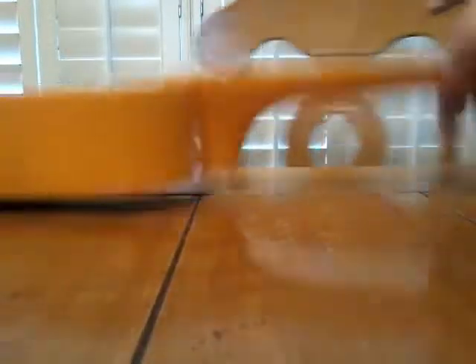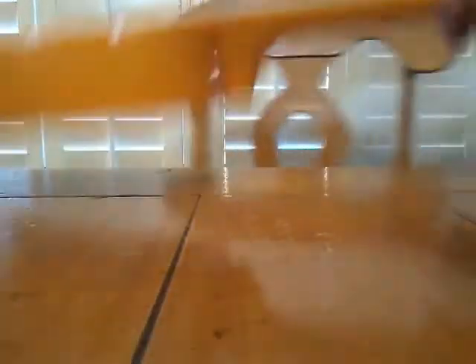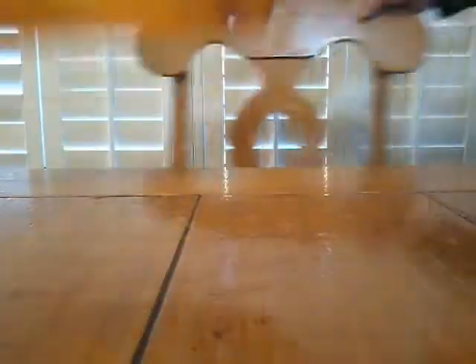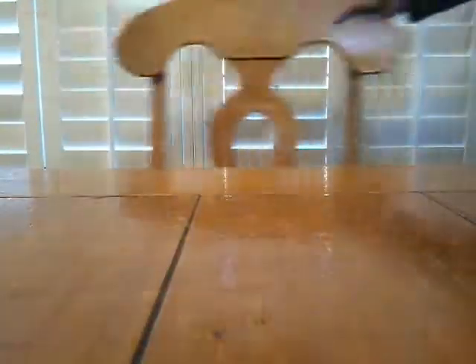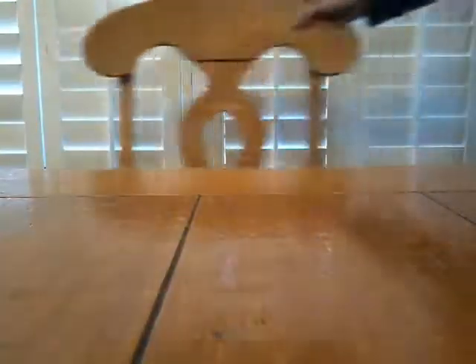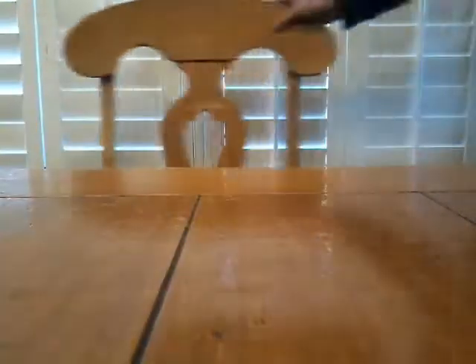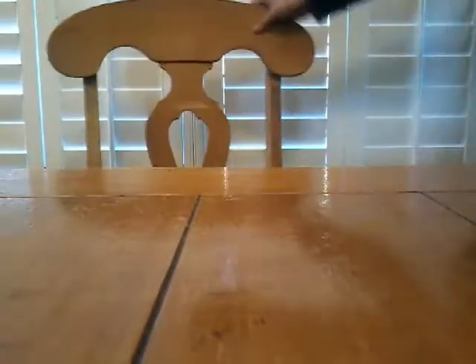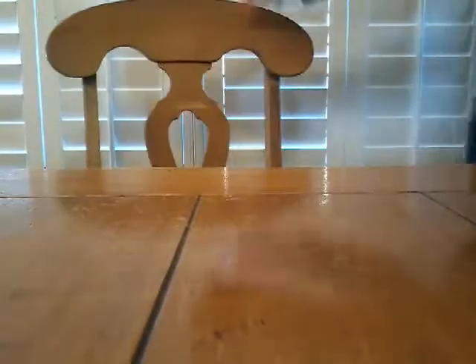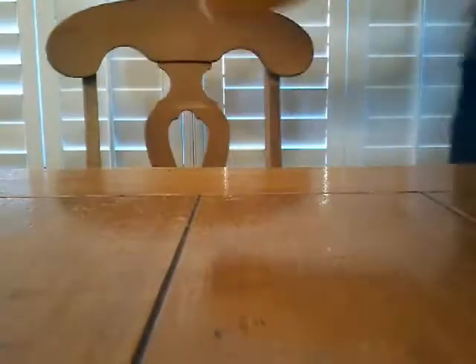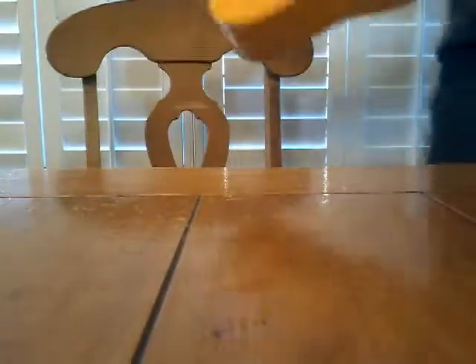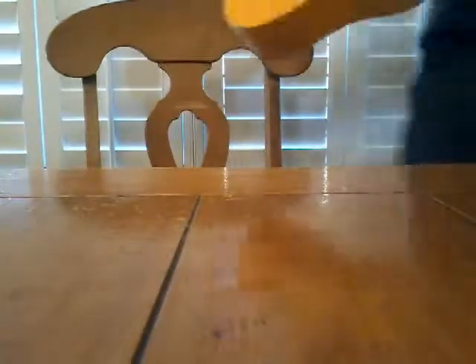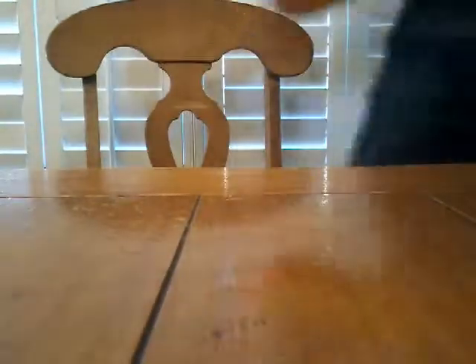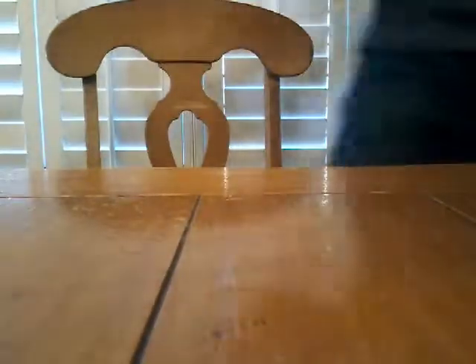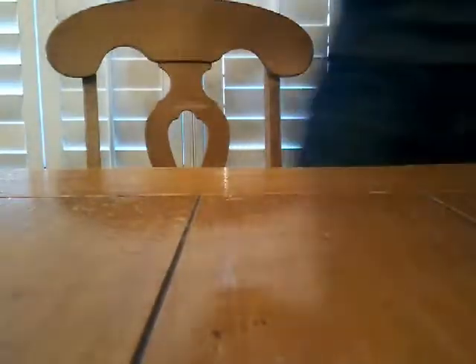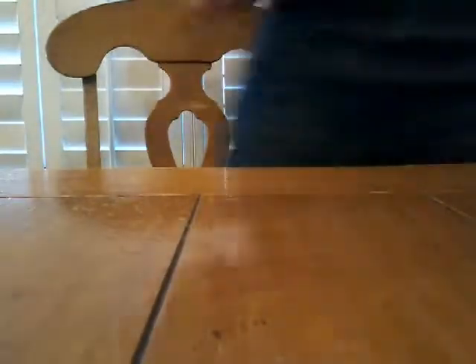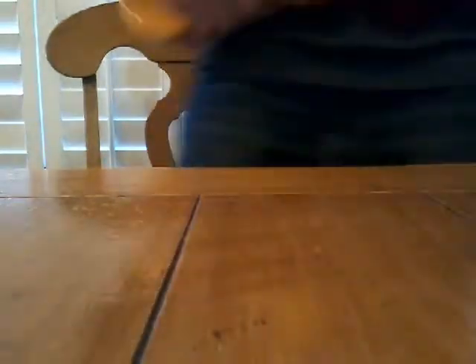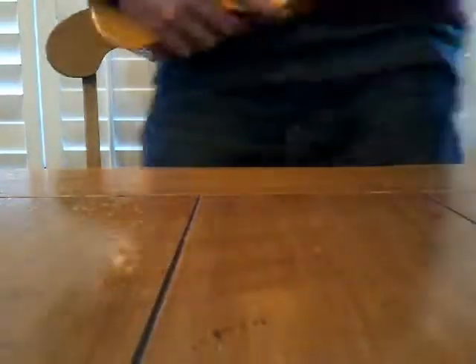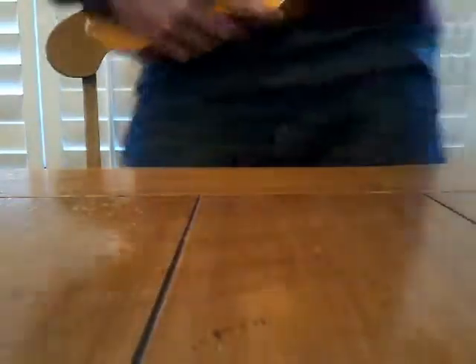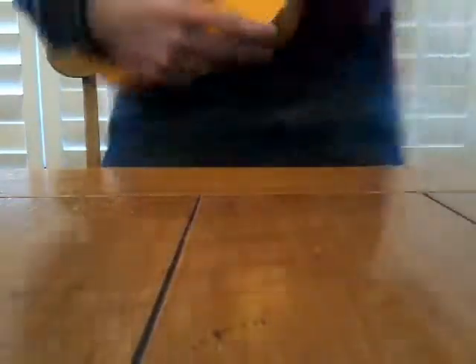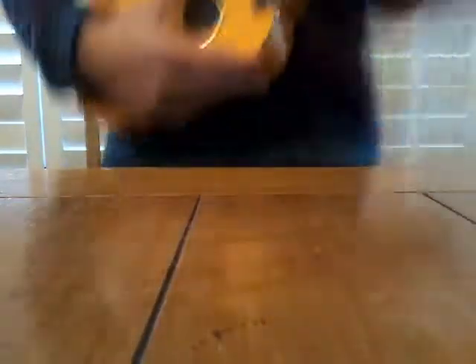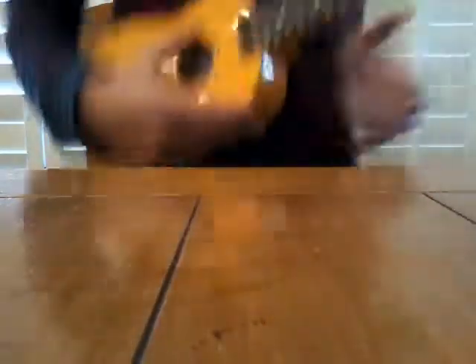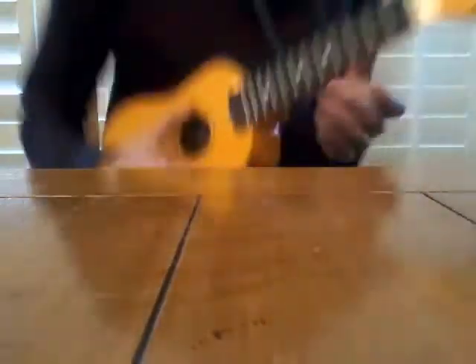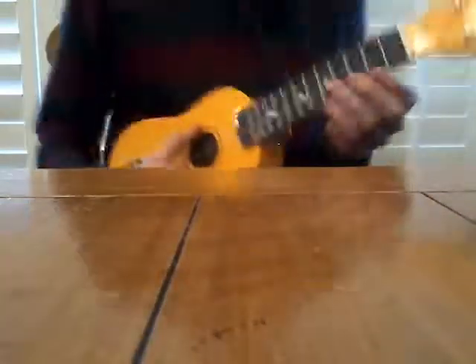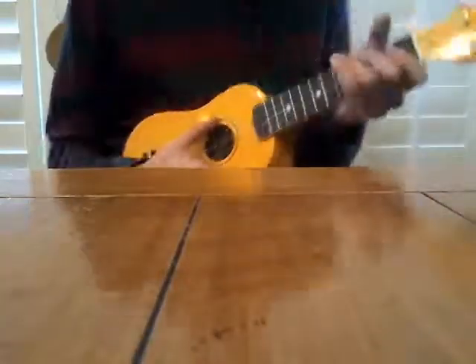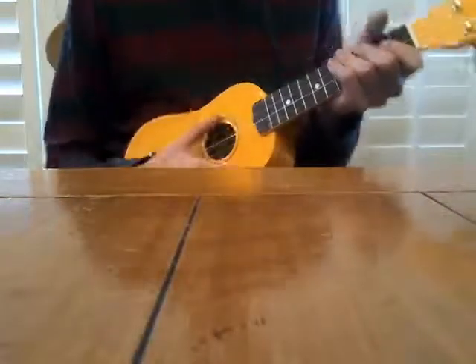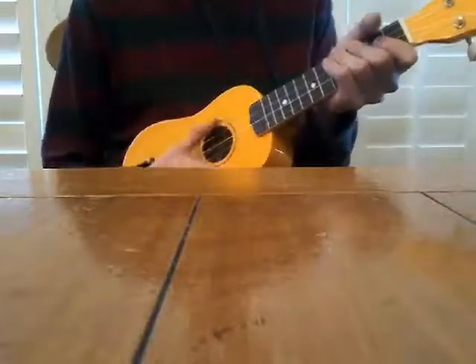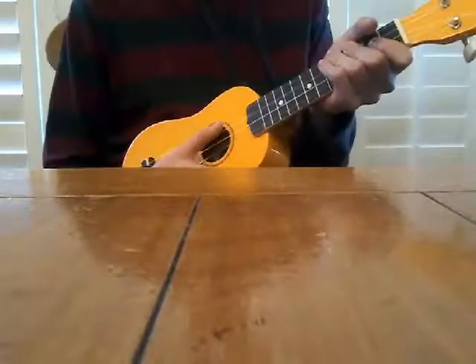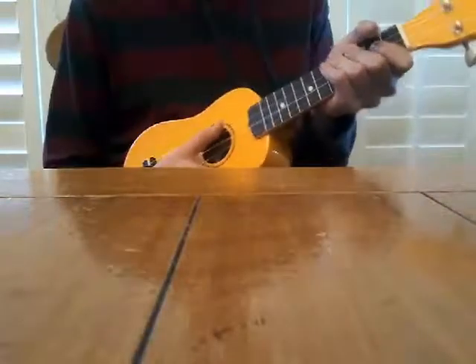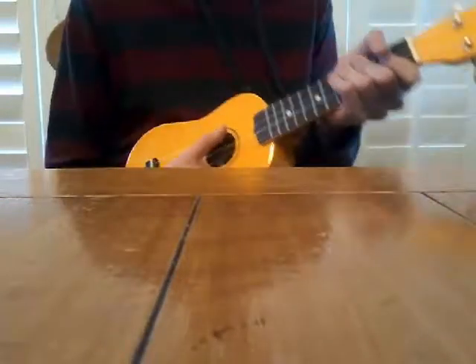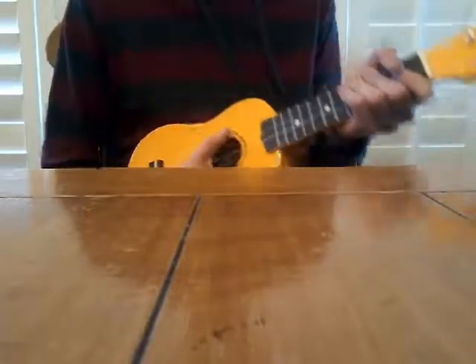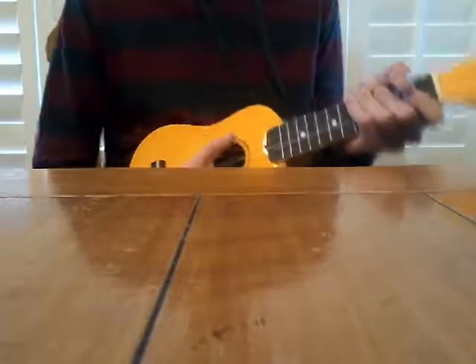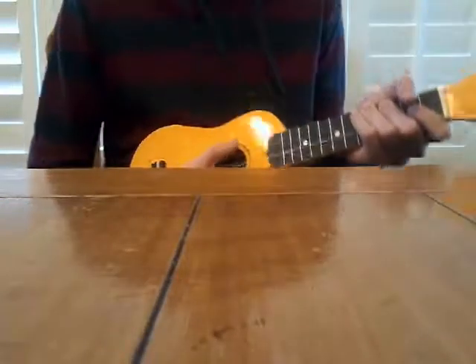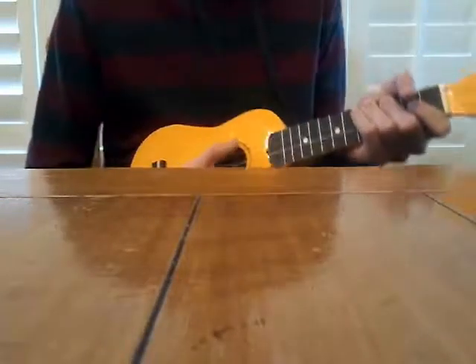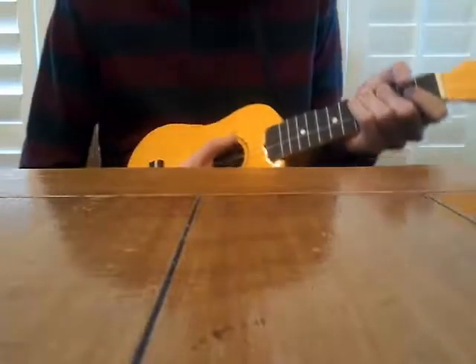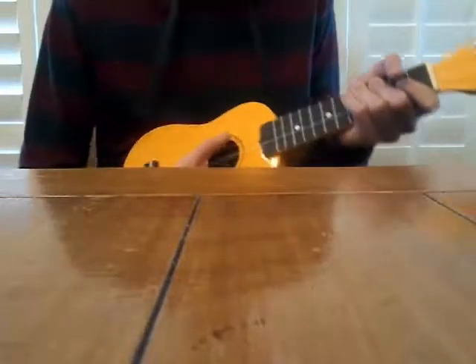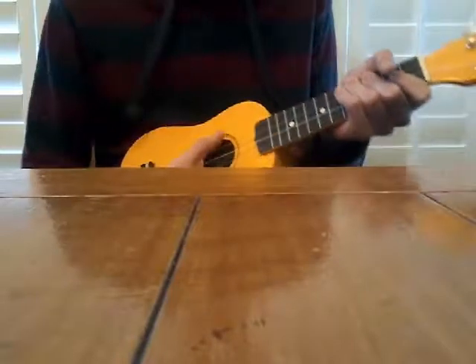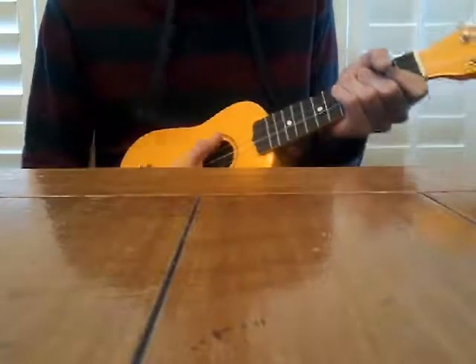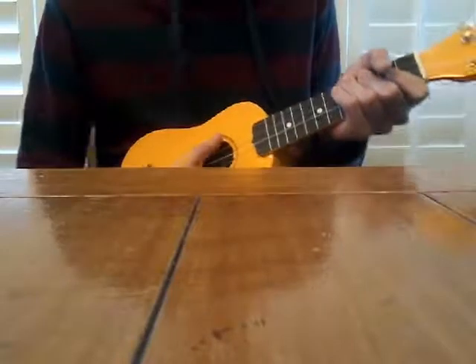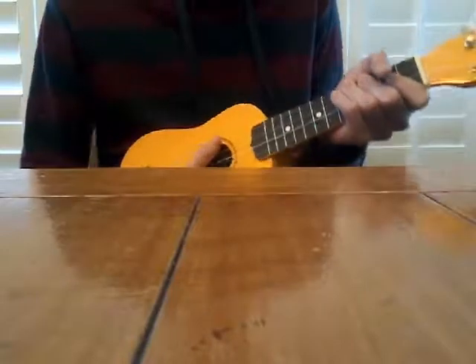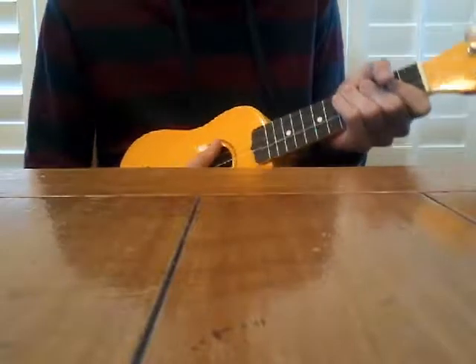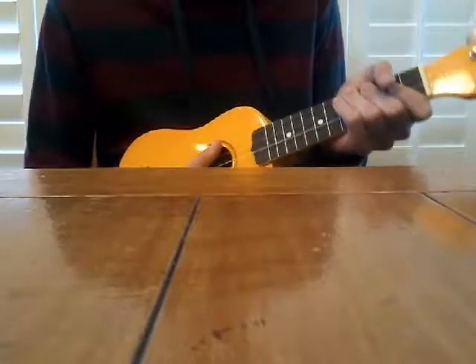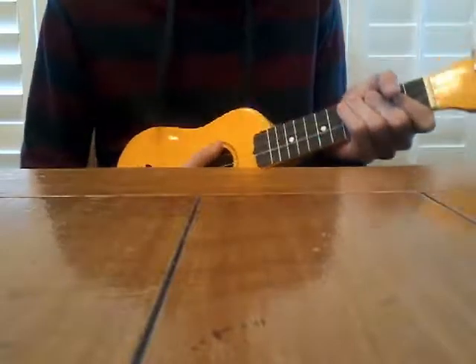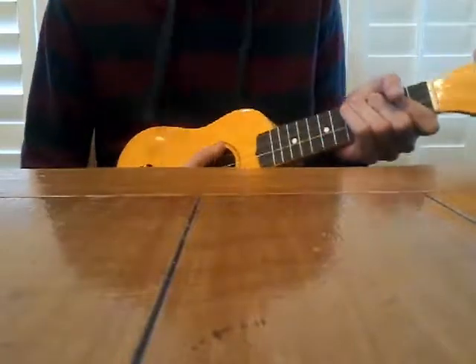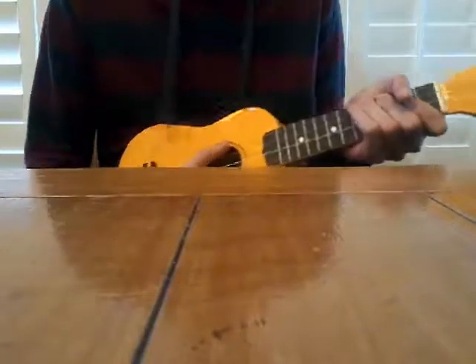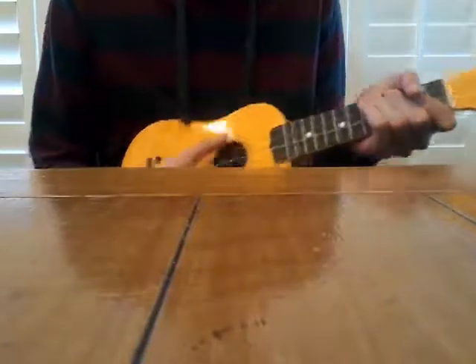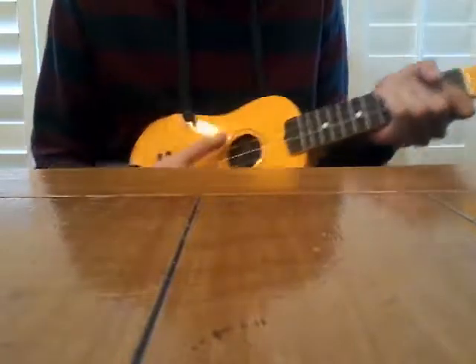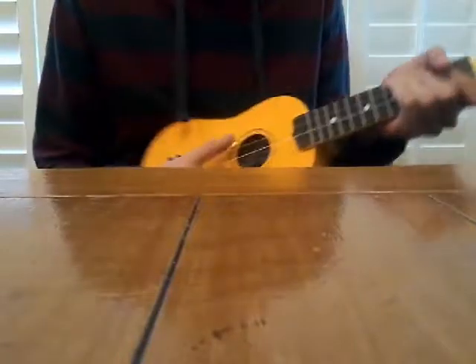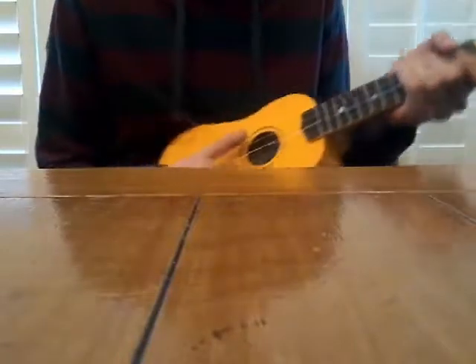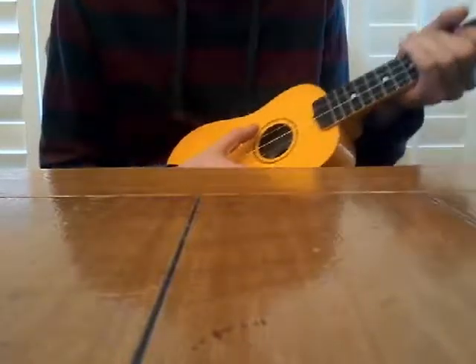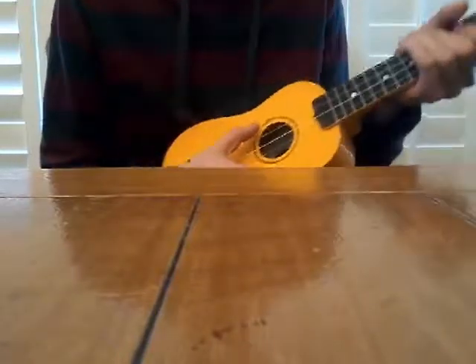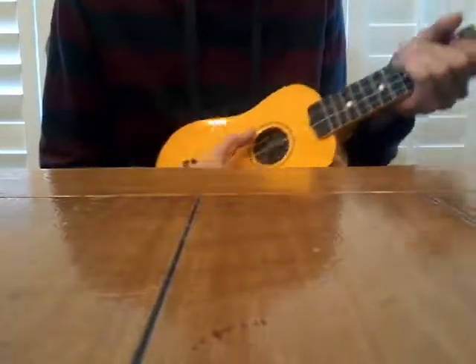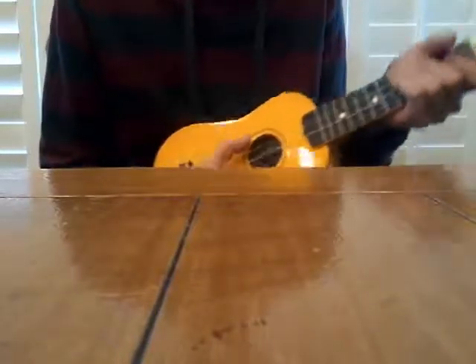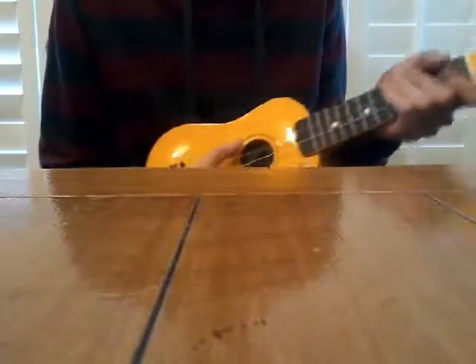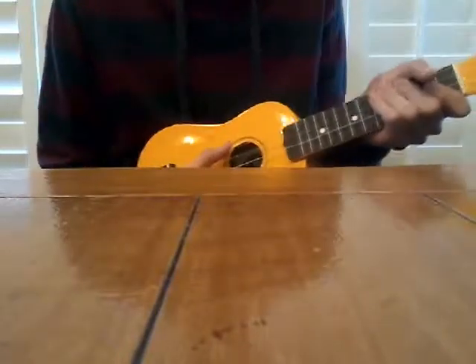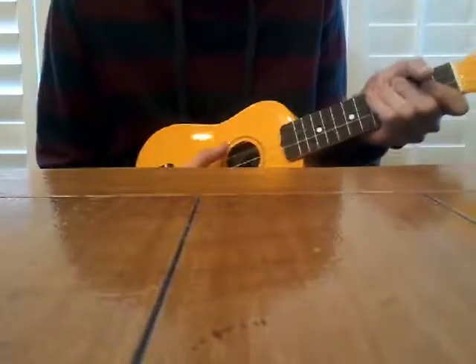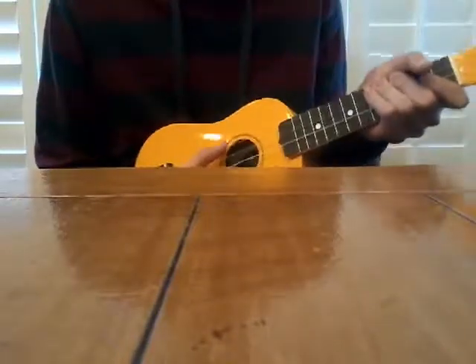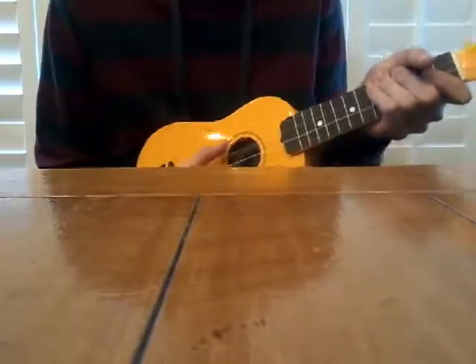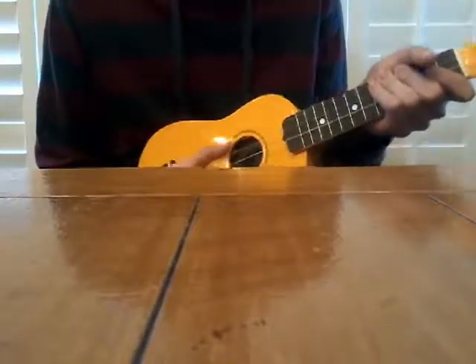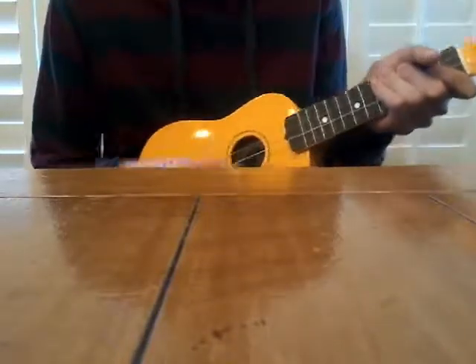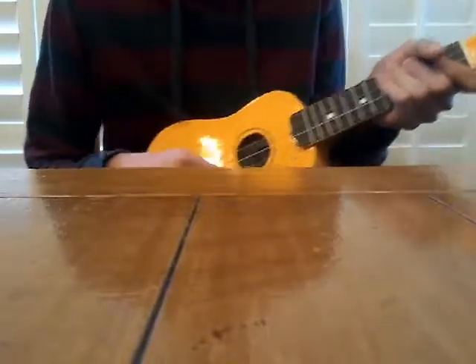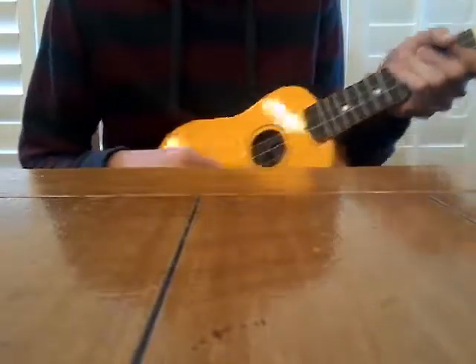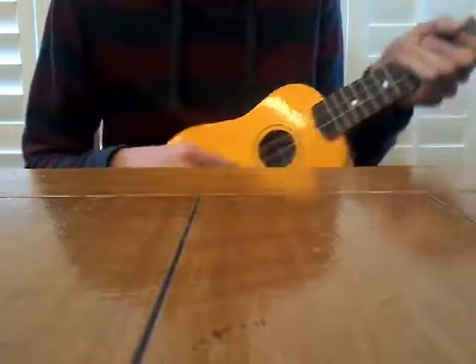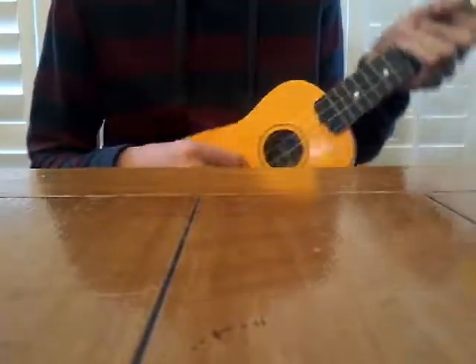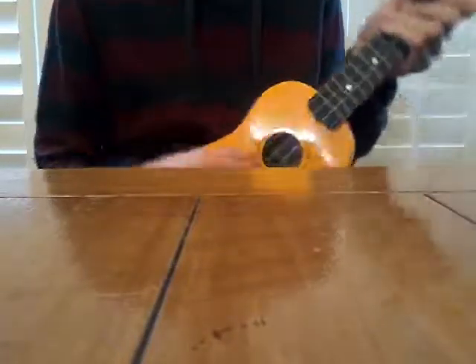Hi guys, I'm going to be teaching you how to strum a ukulele. The first thing you want to do is the first strum I'm going to be showing you.